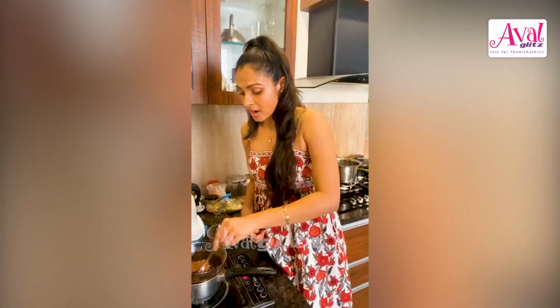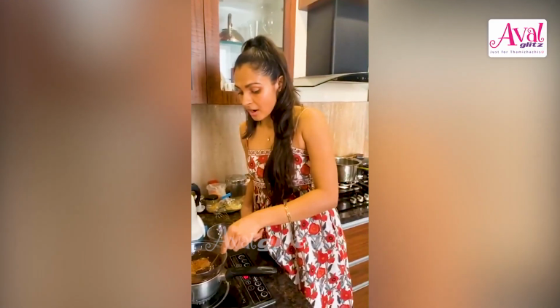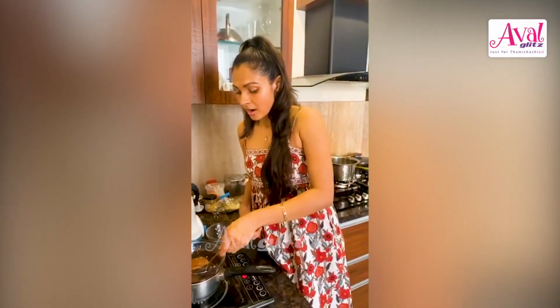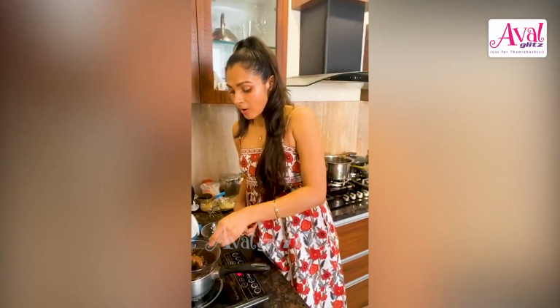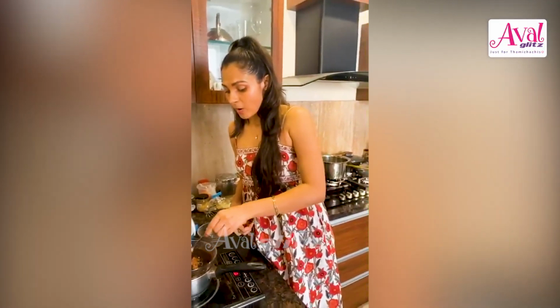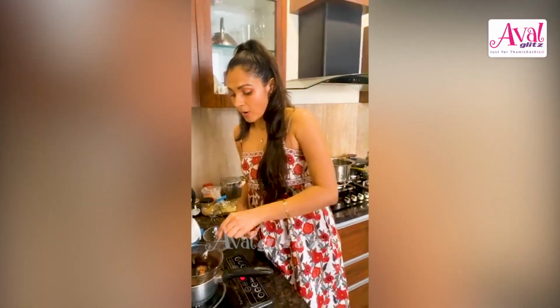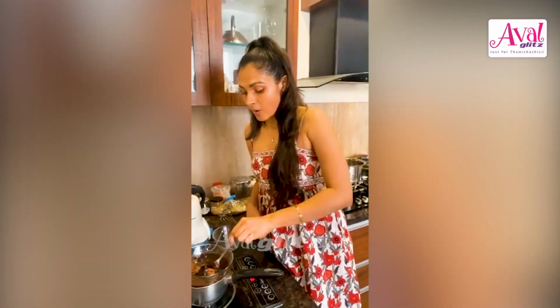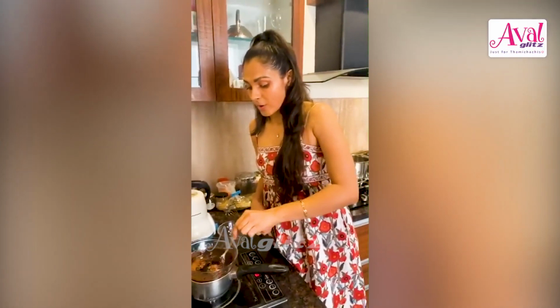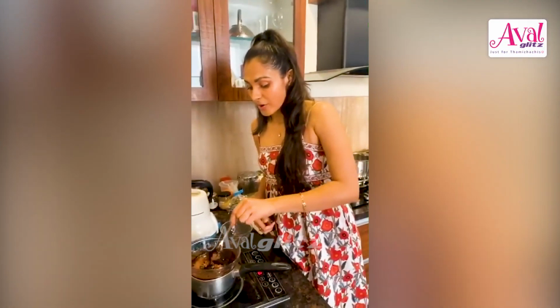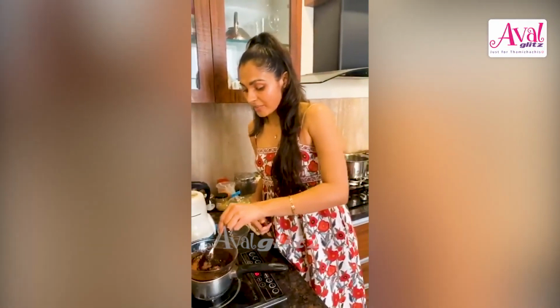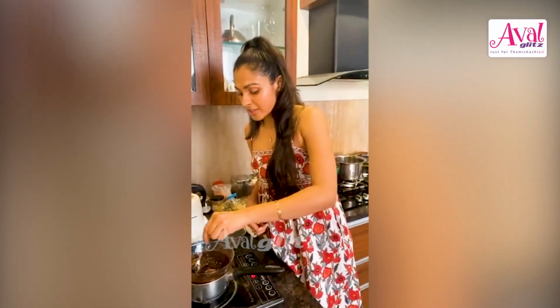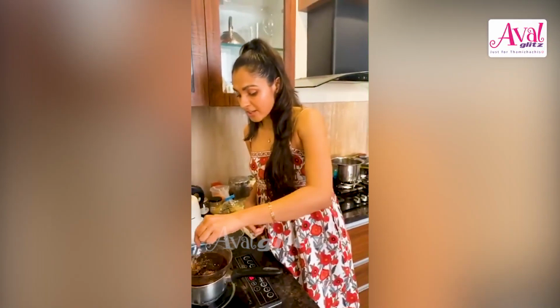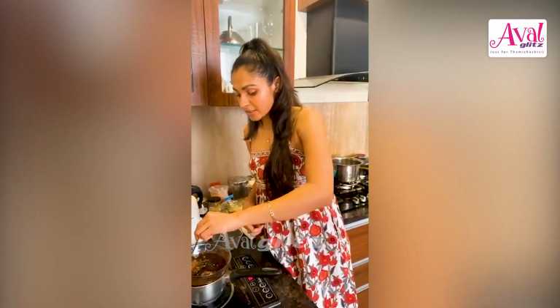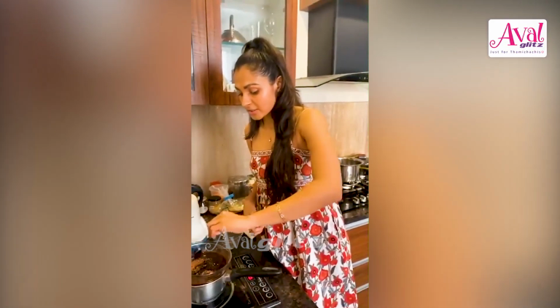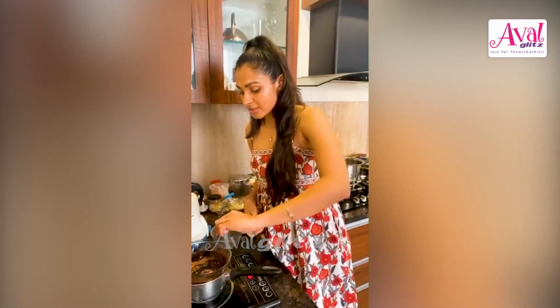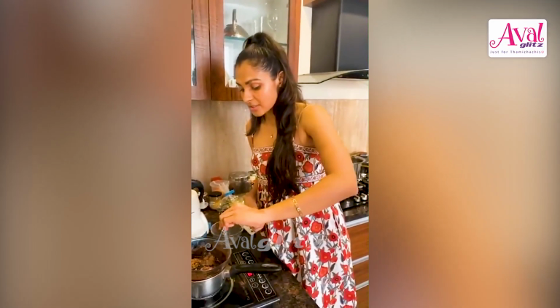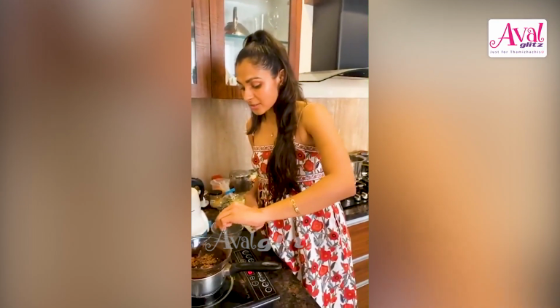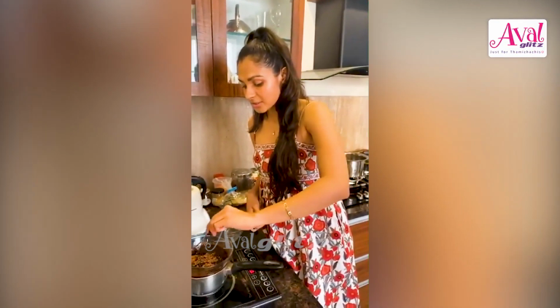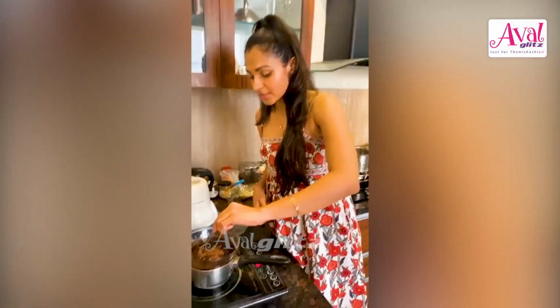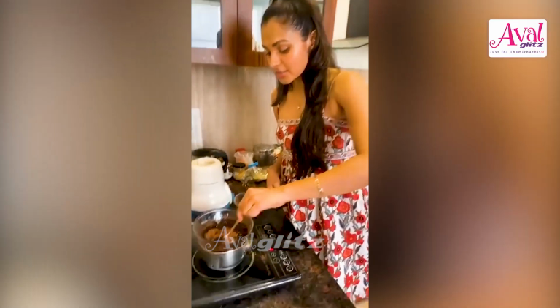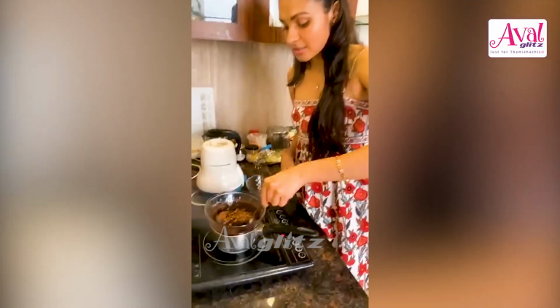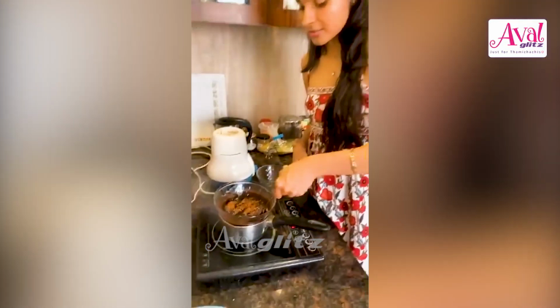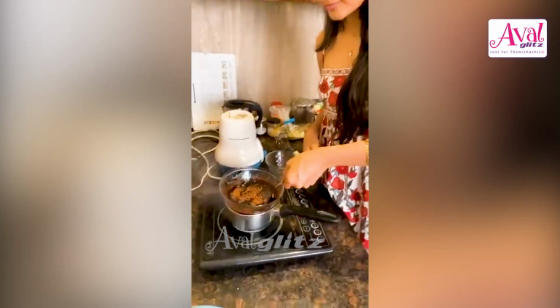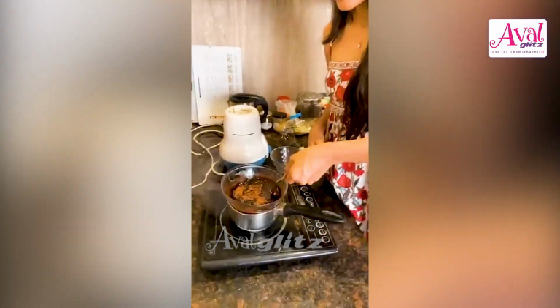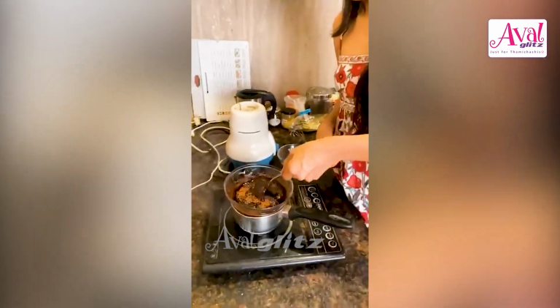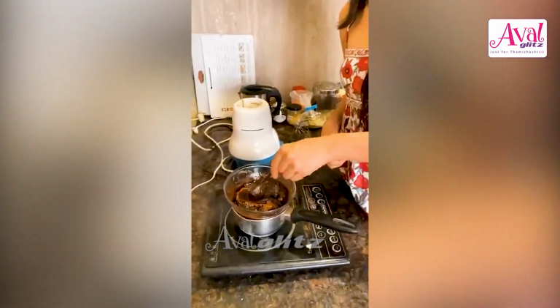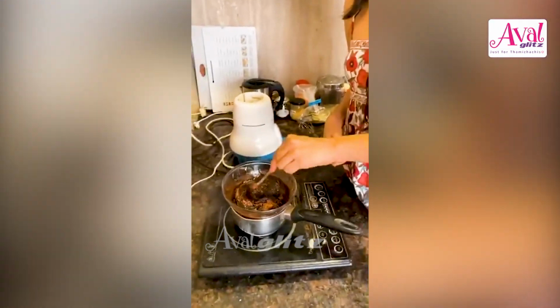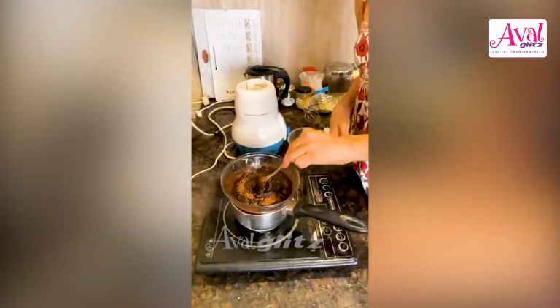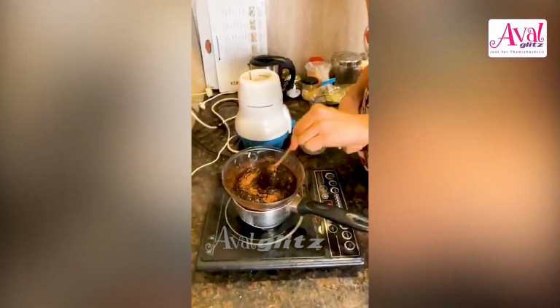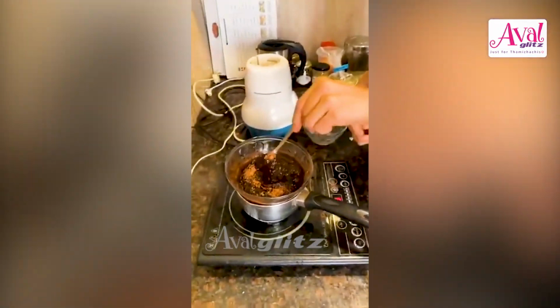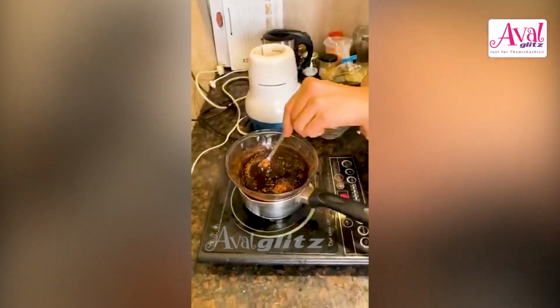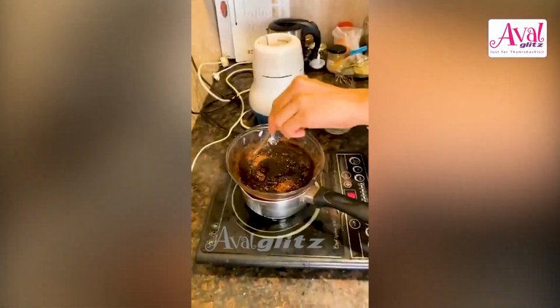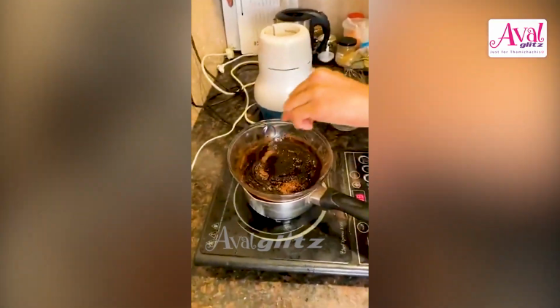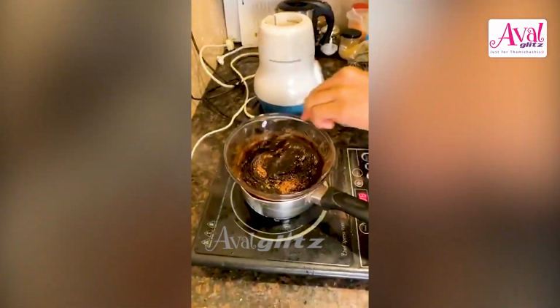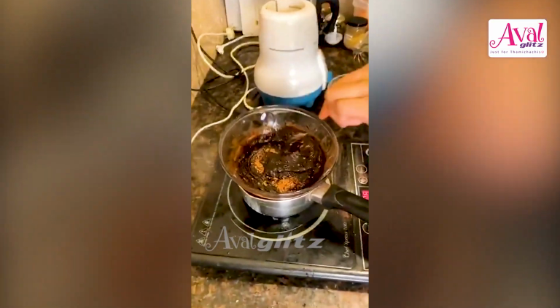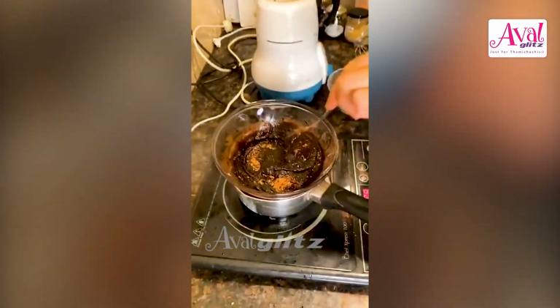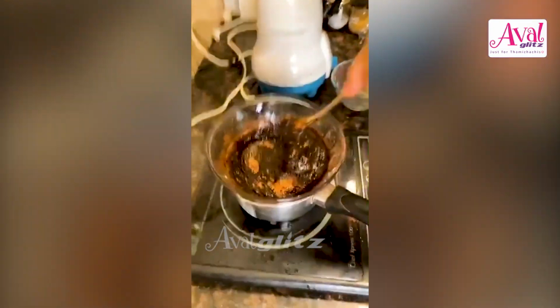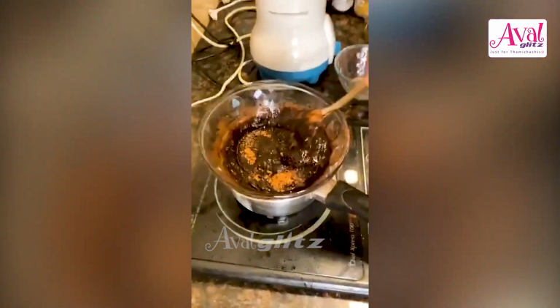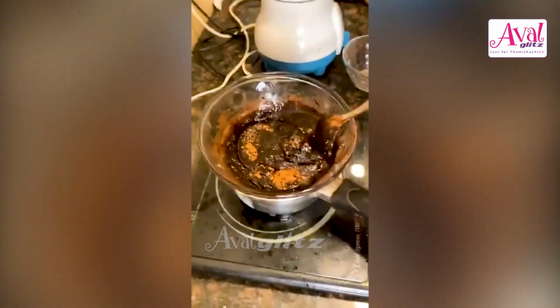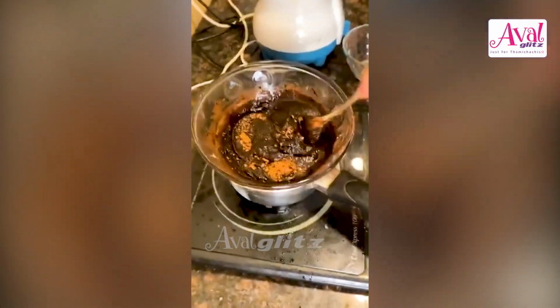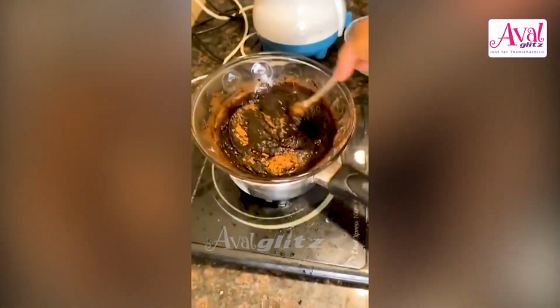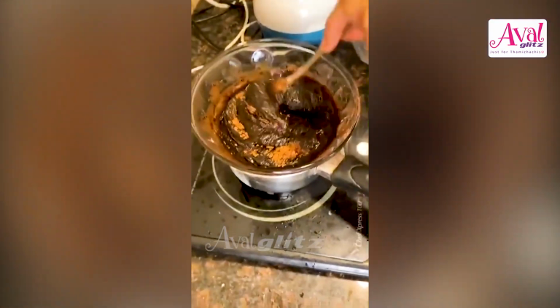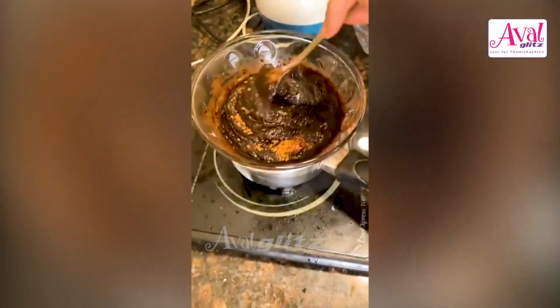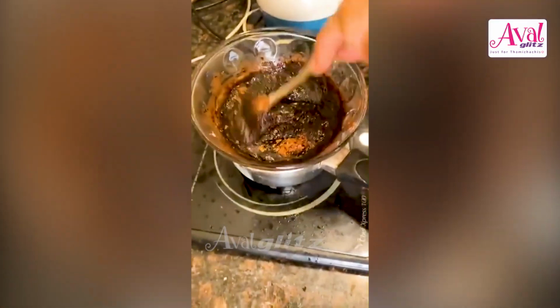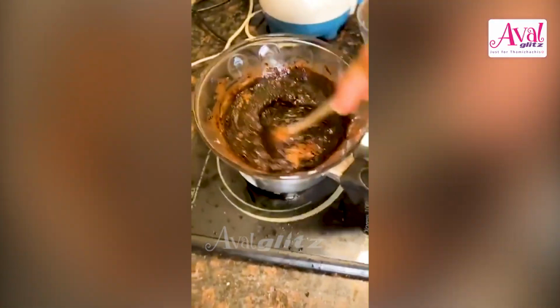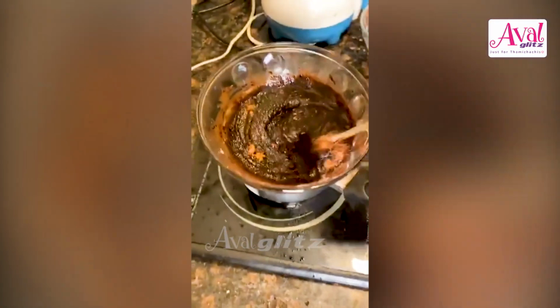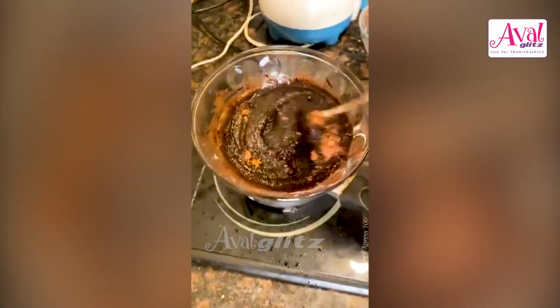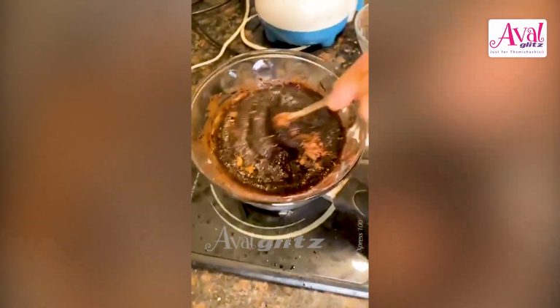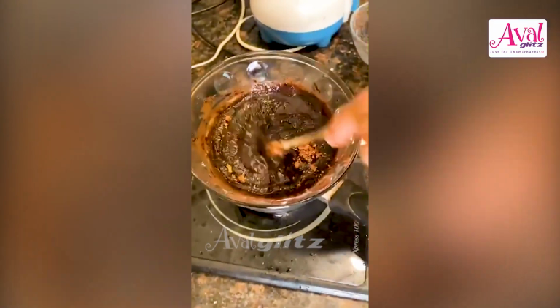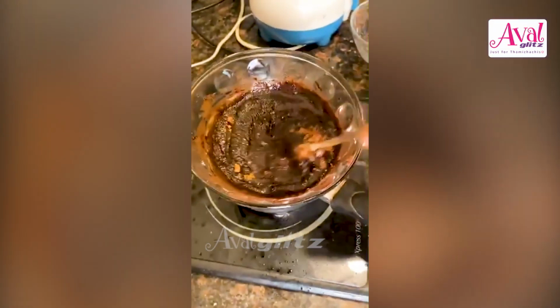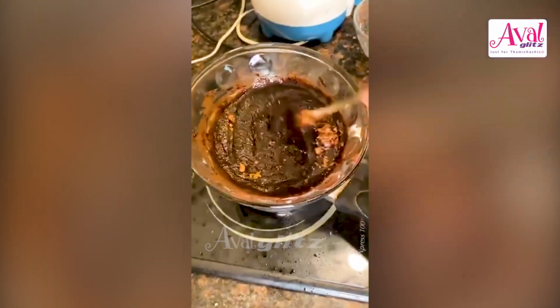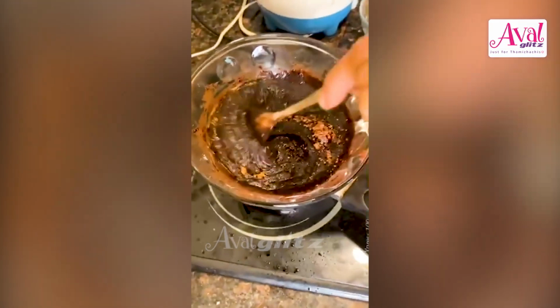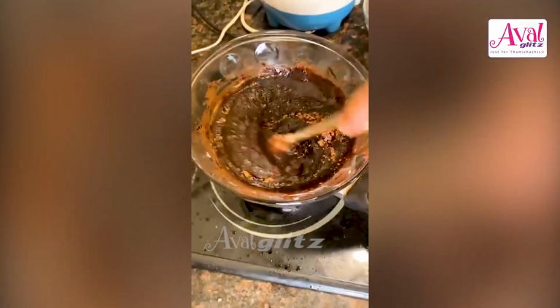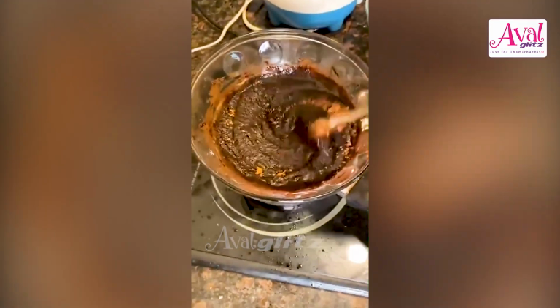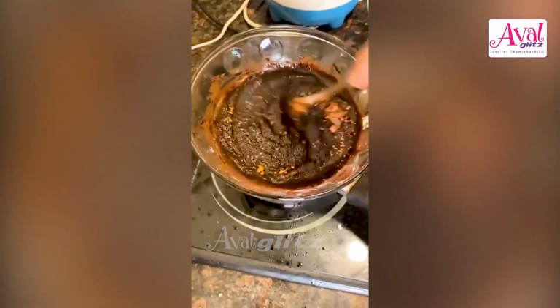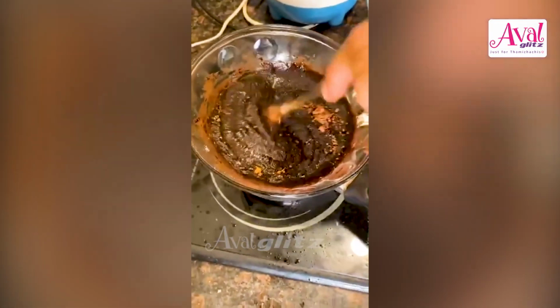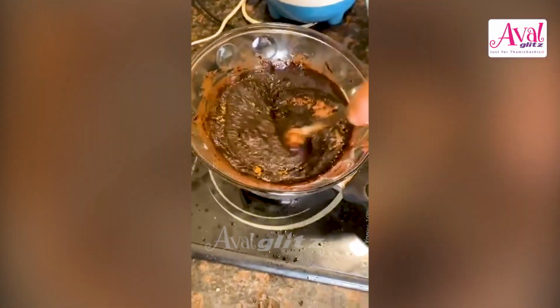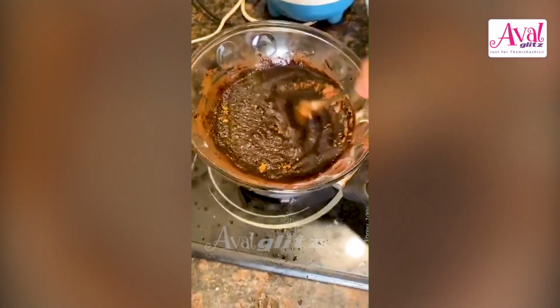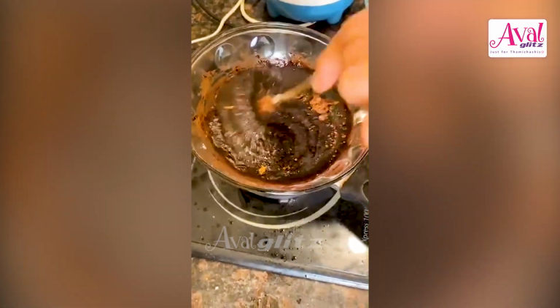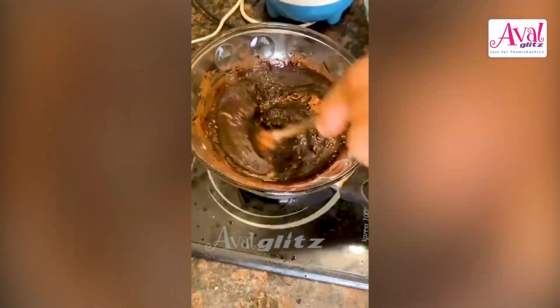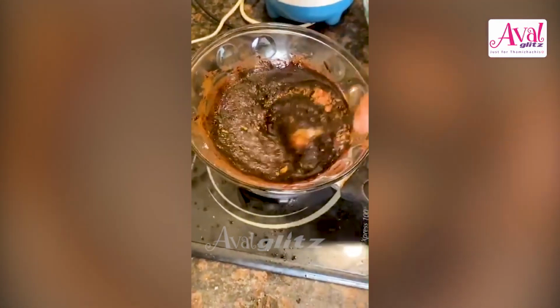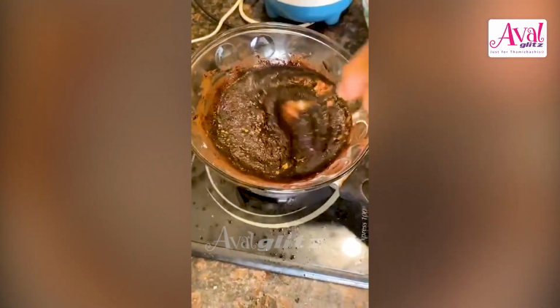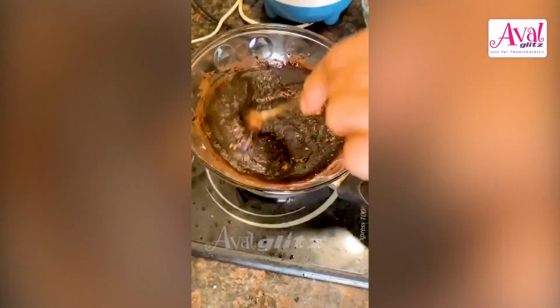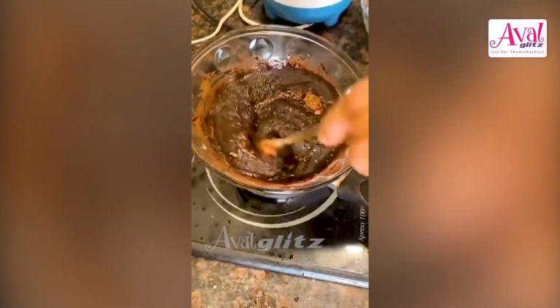Oh, you have to take a look at this — it's a fully transformed mixture. Isn't that lovely?